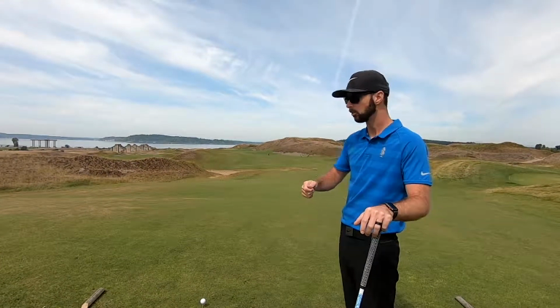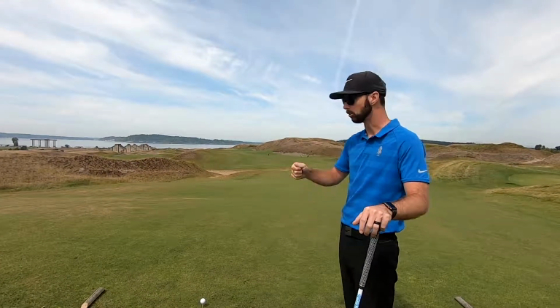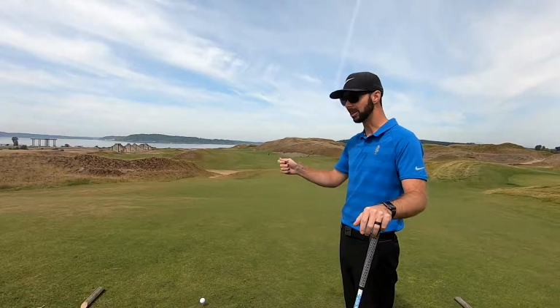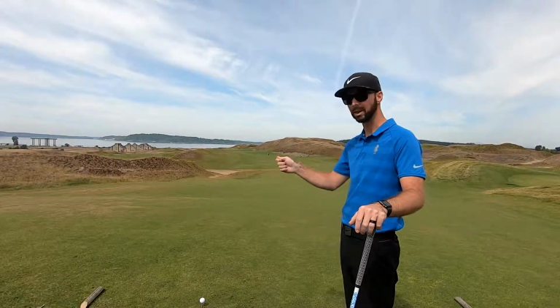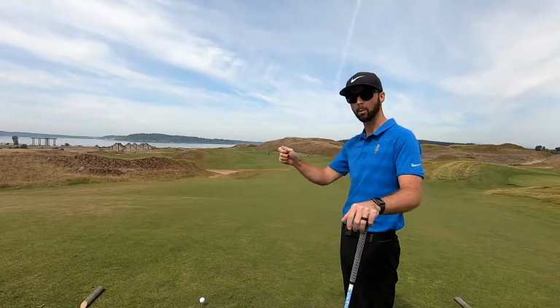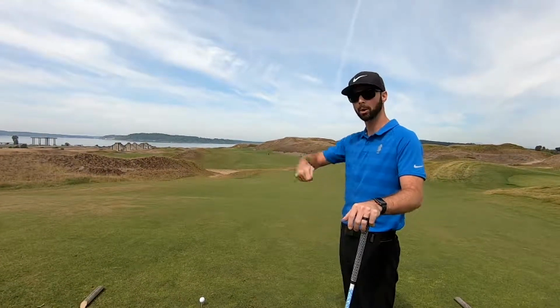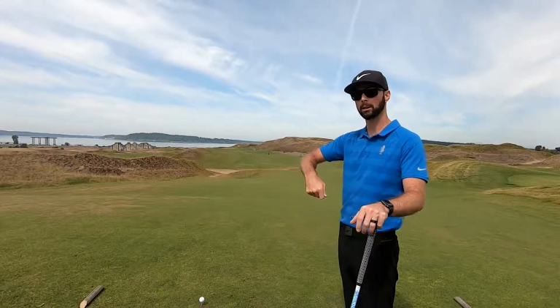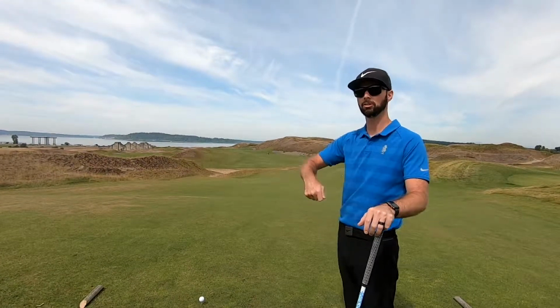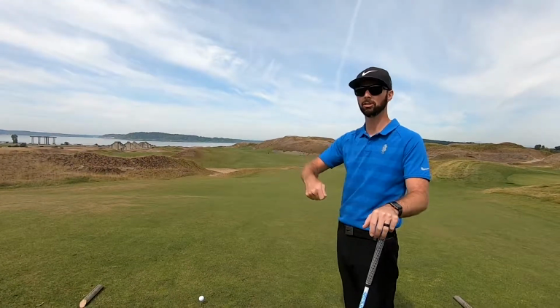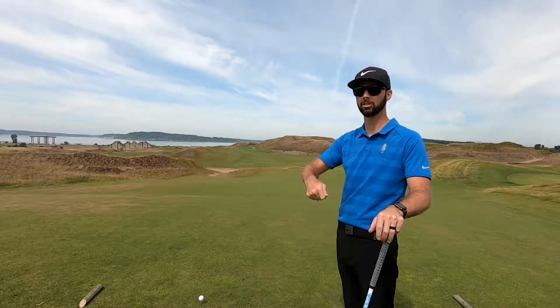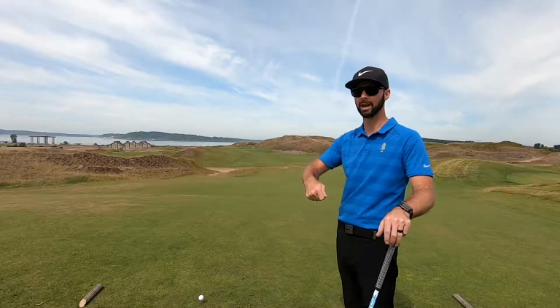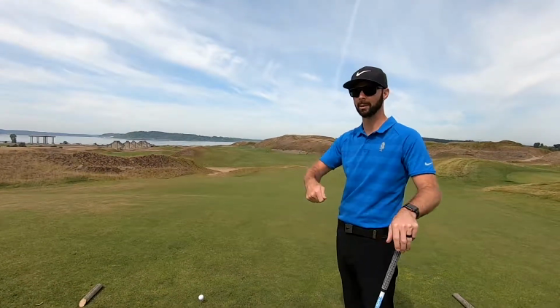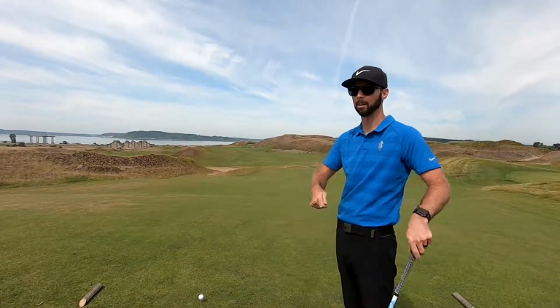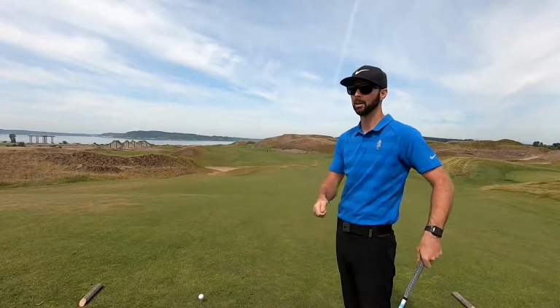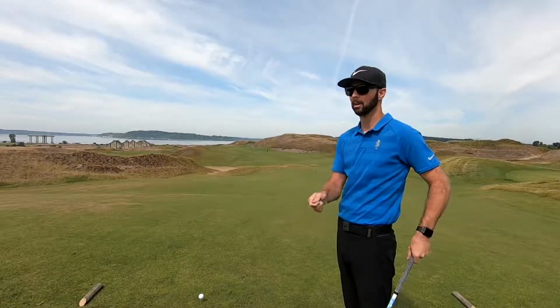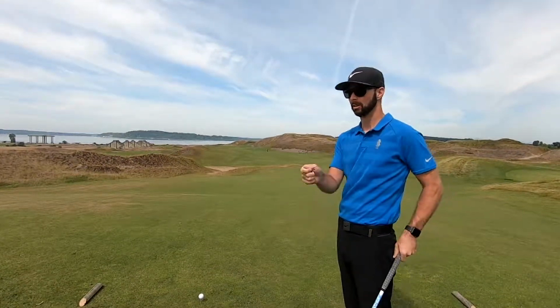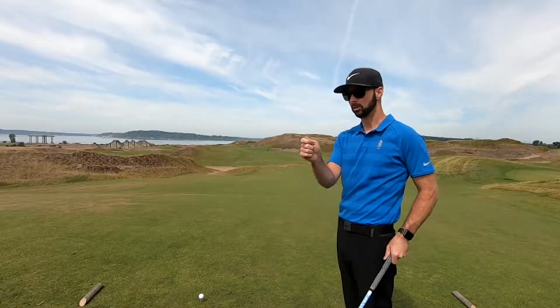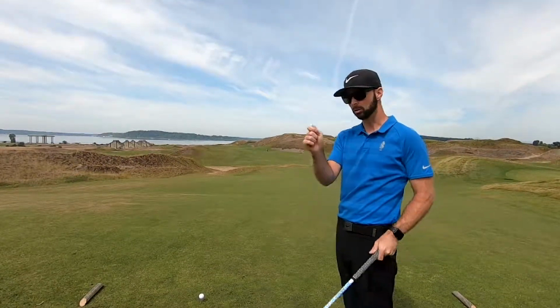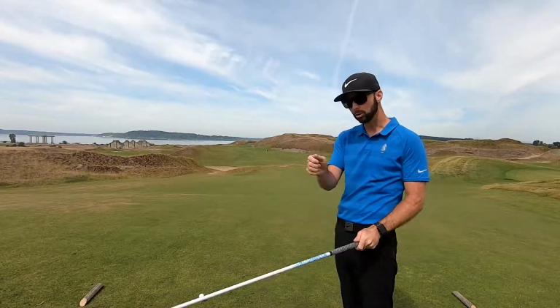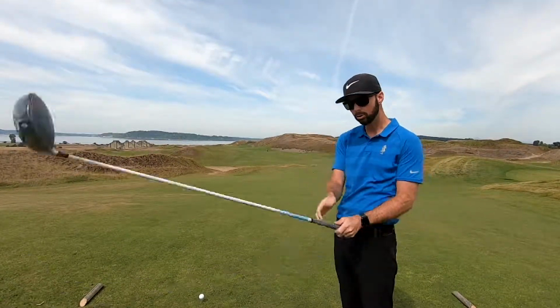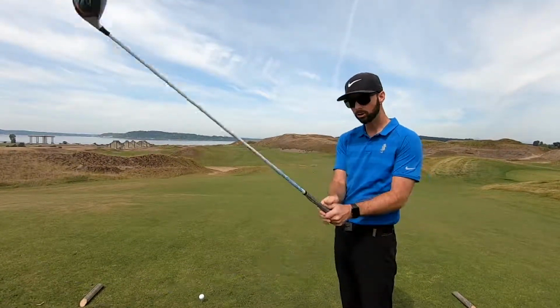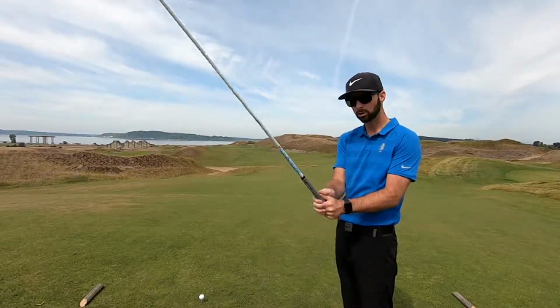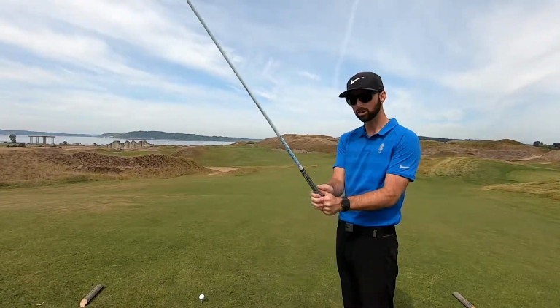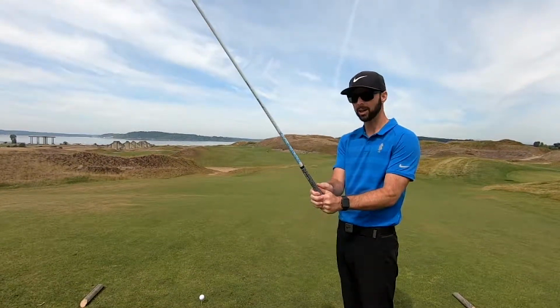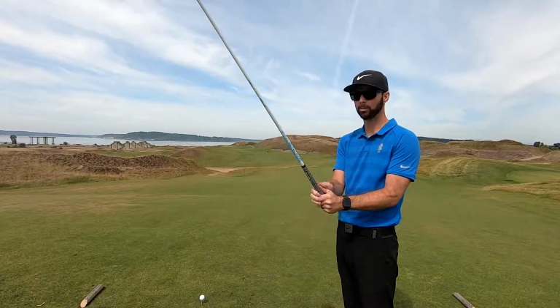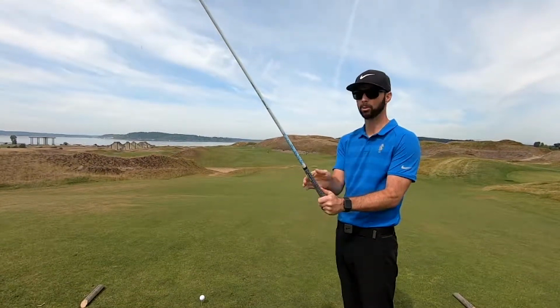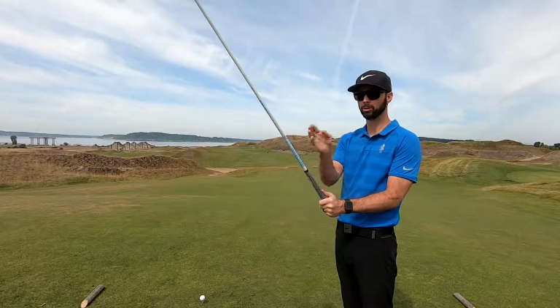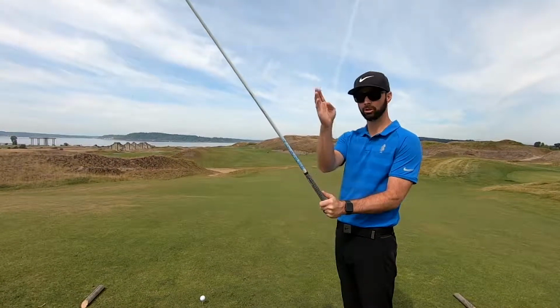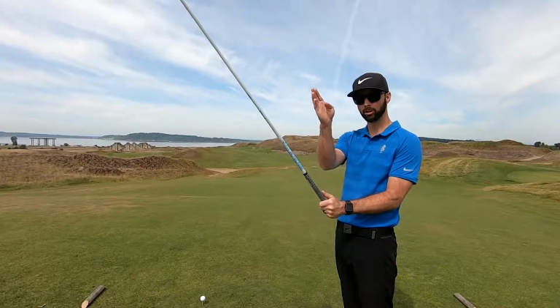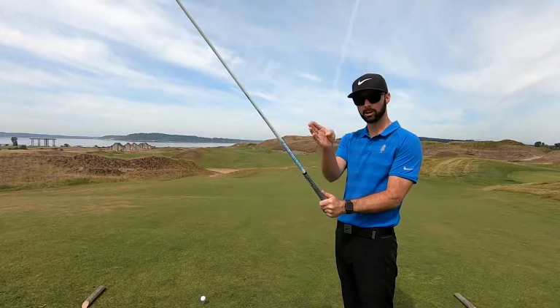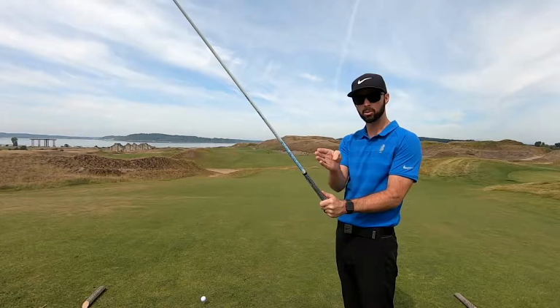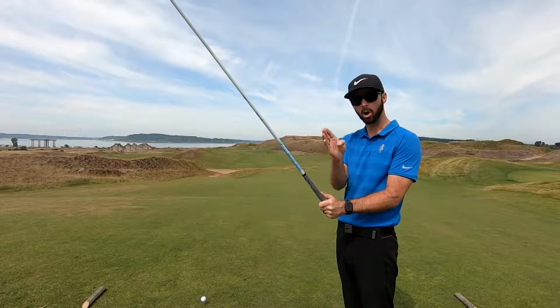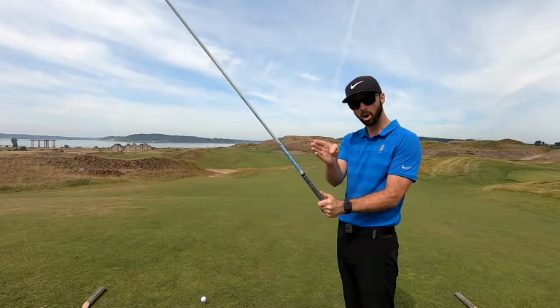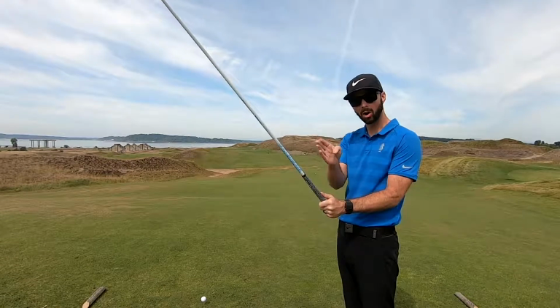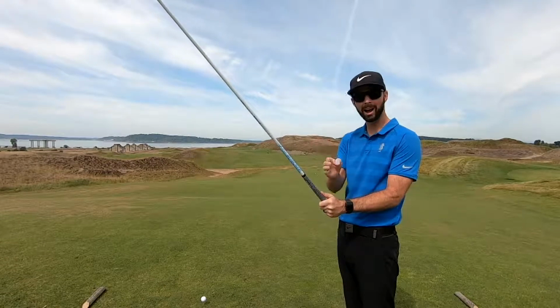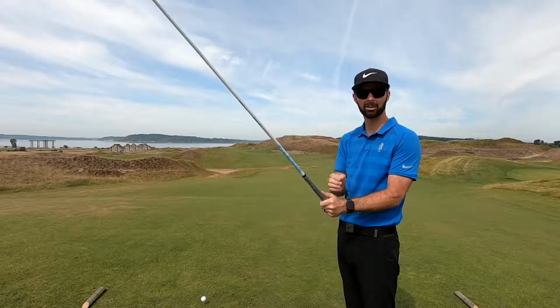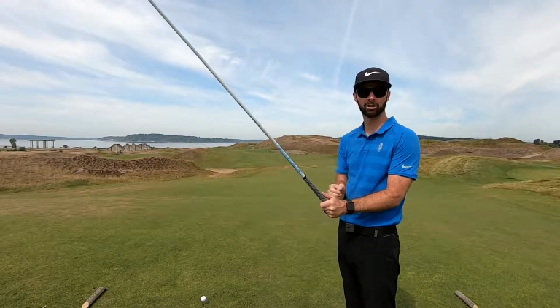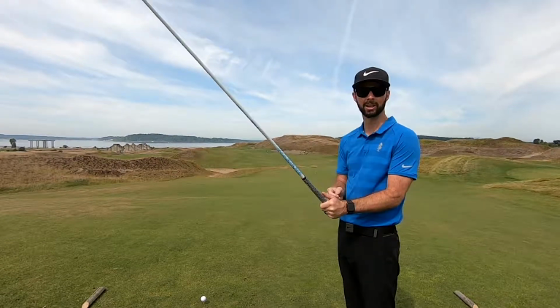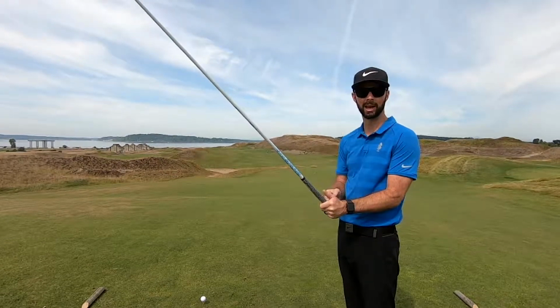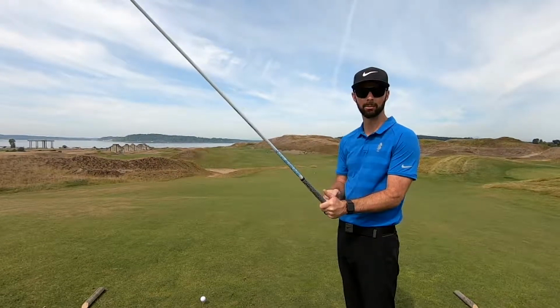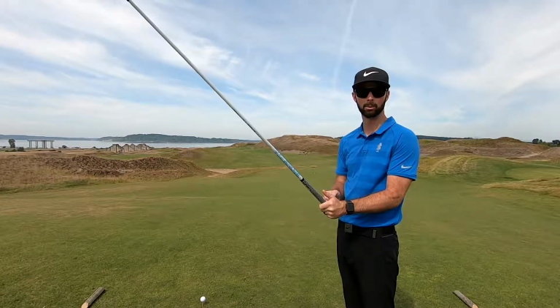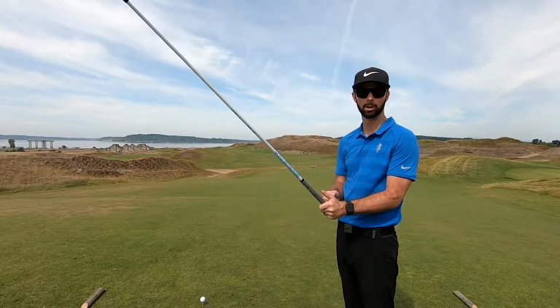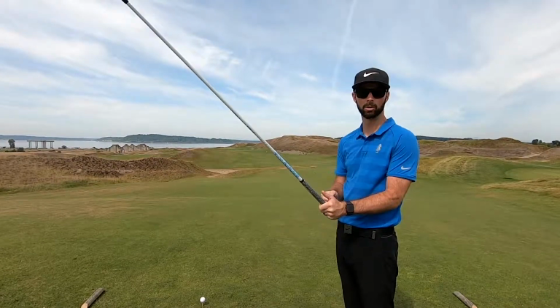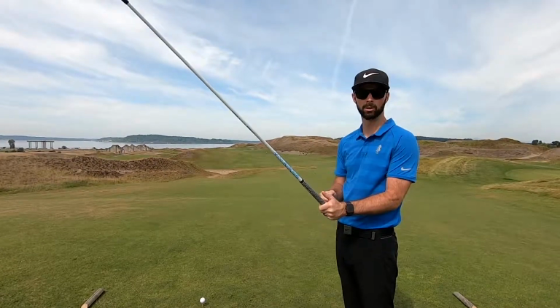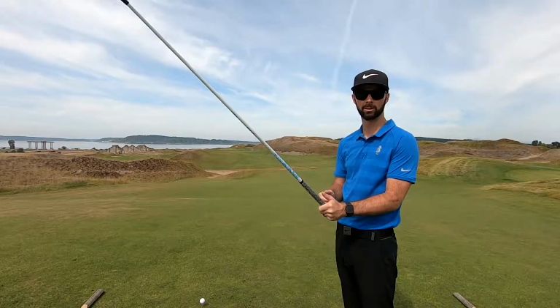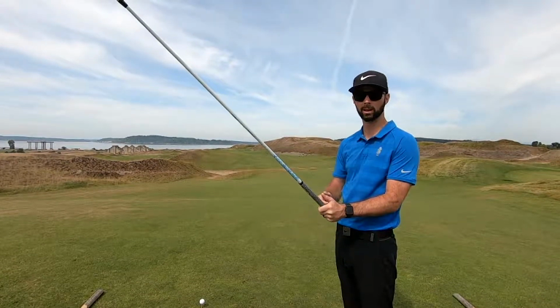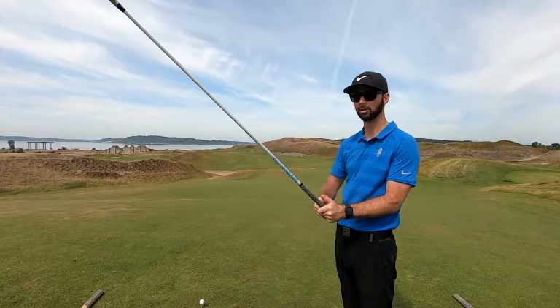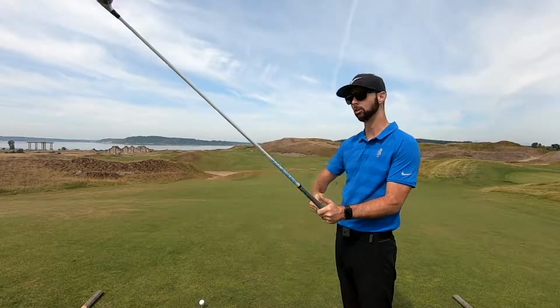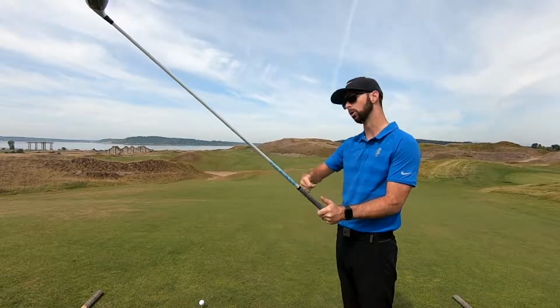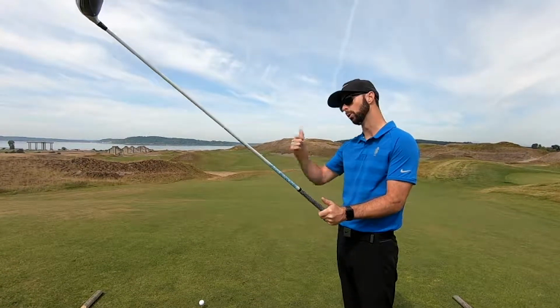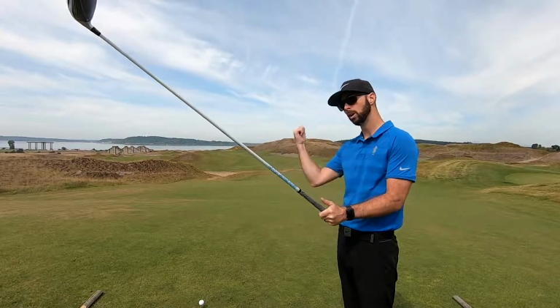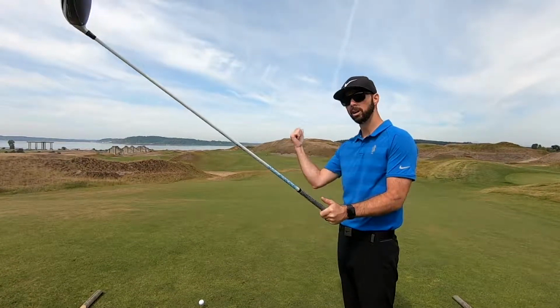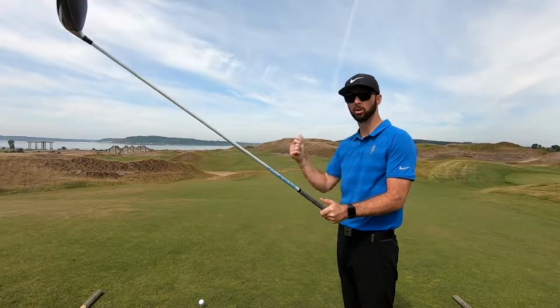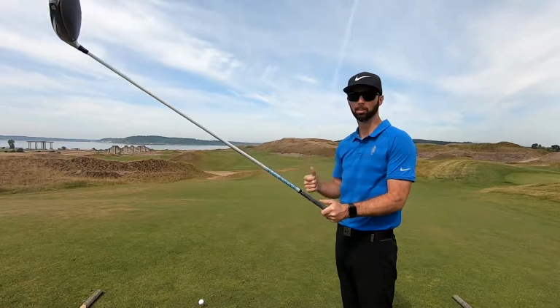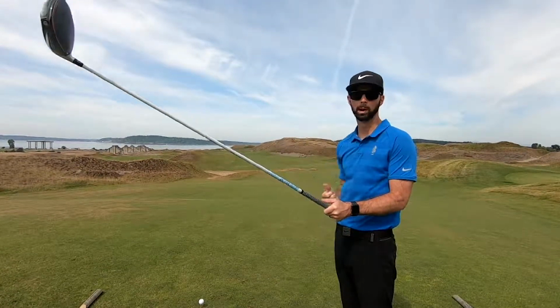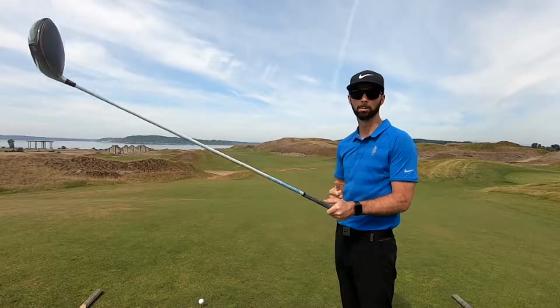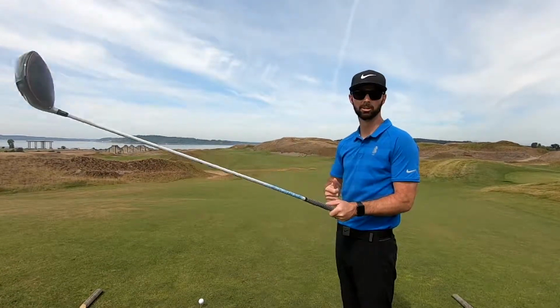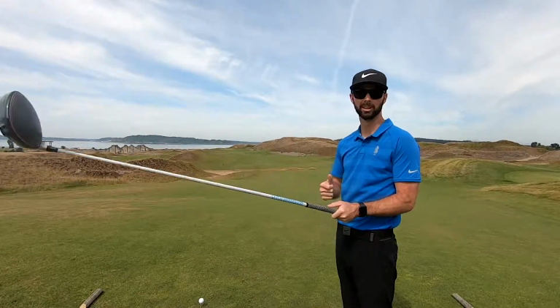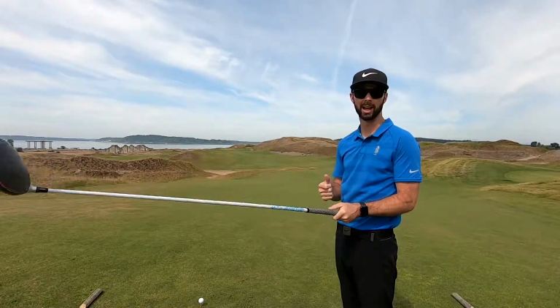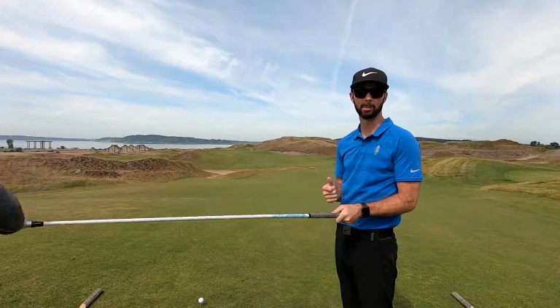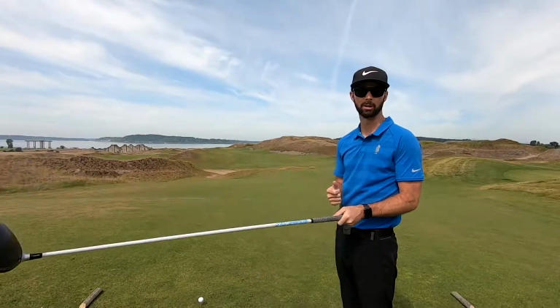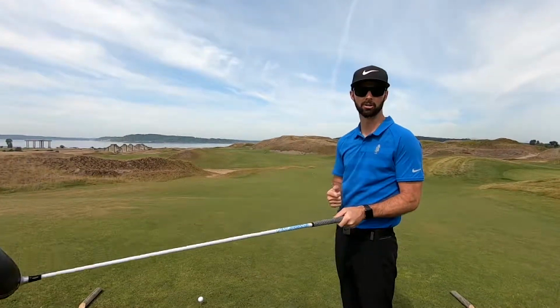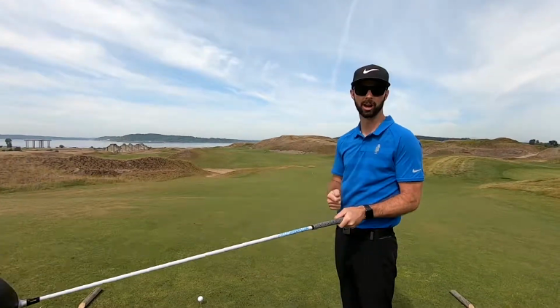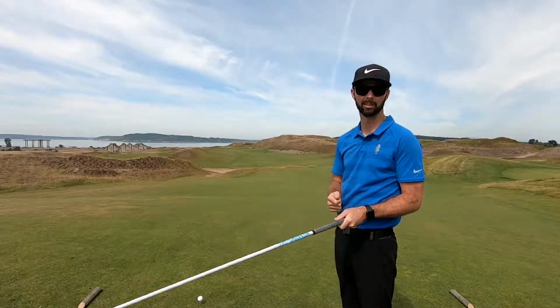So take that one extra step. Use your club to ensure that you are actually aimed where you intend to. You'll probably see a lot better shots.